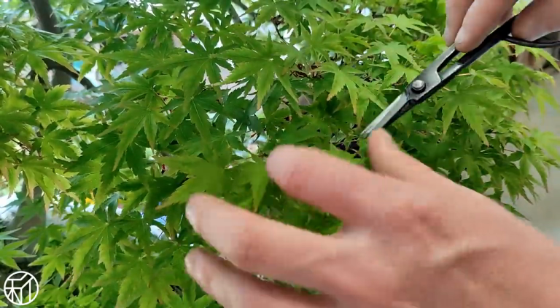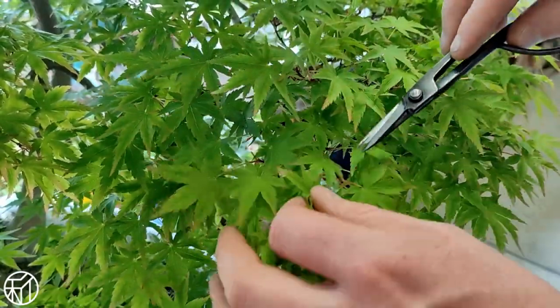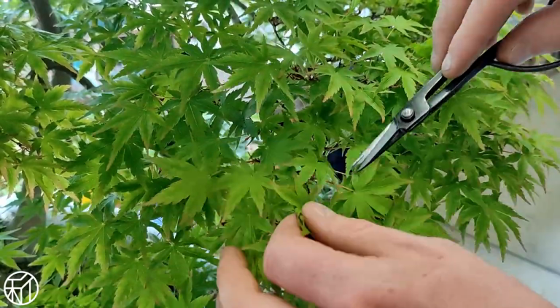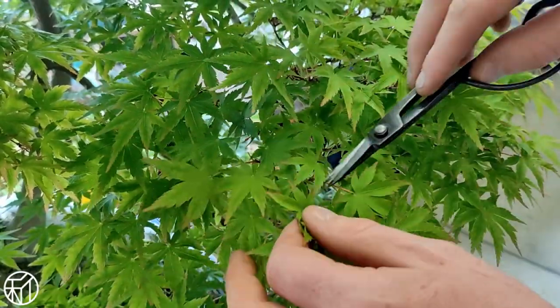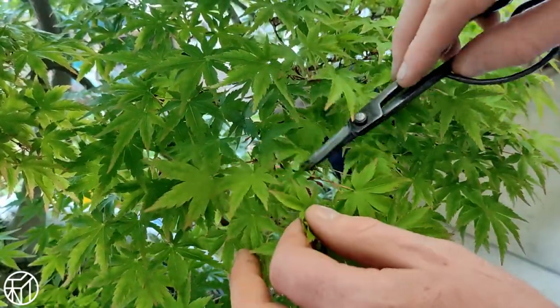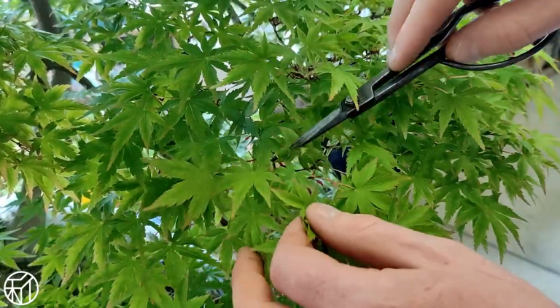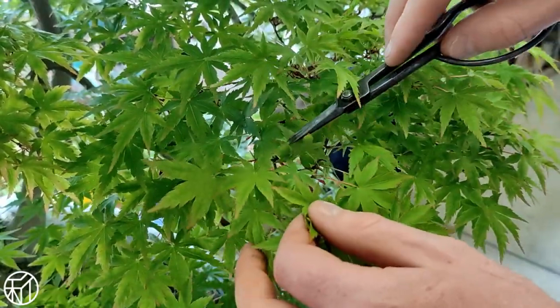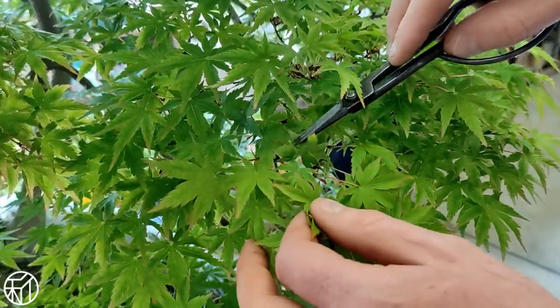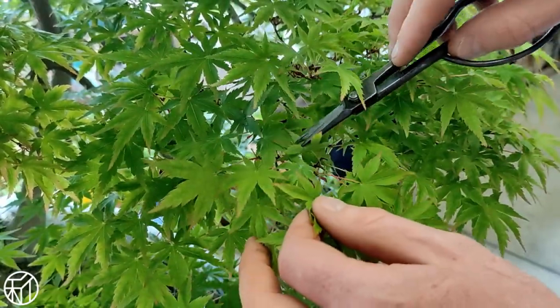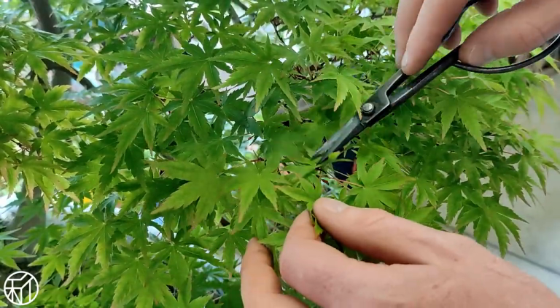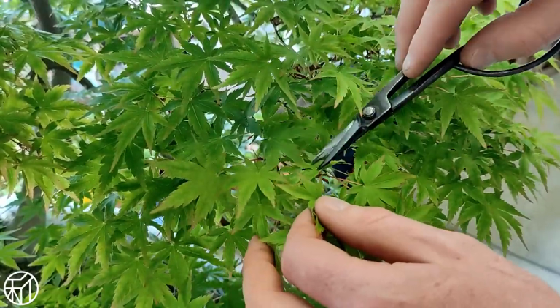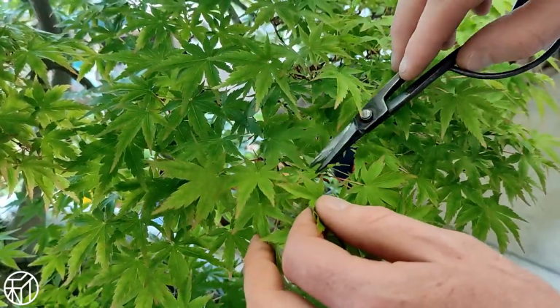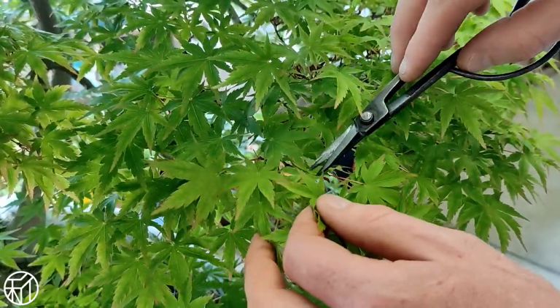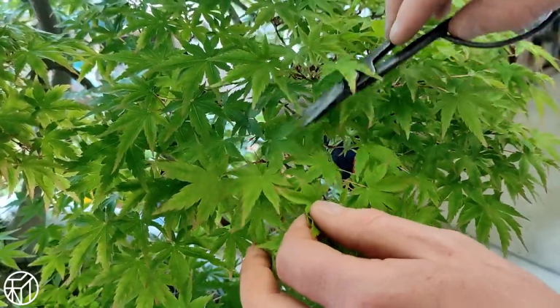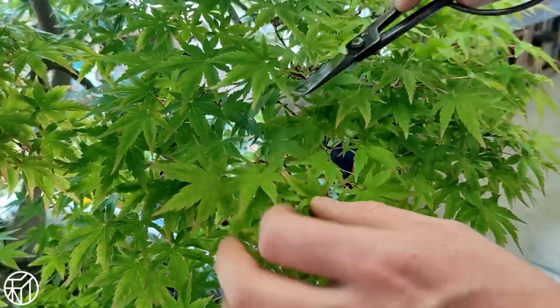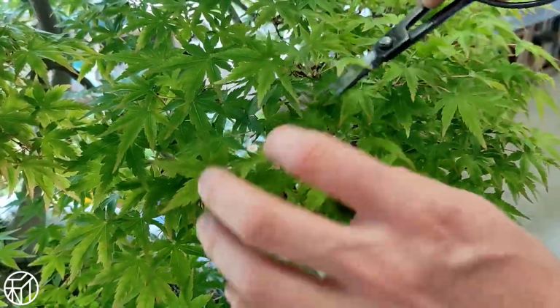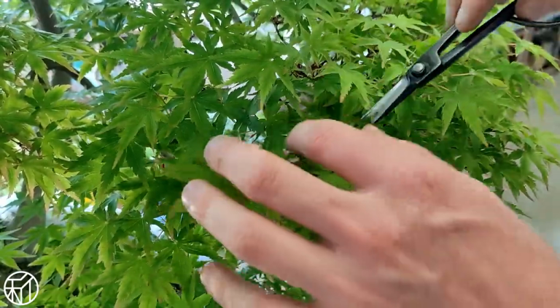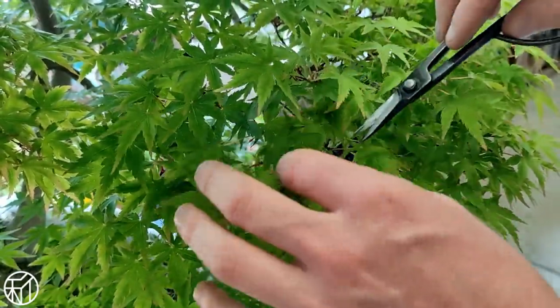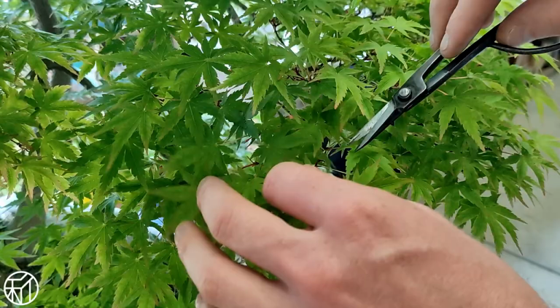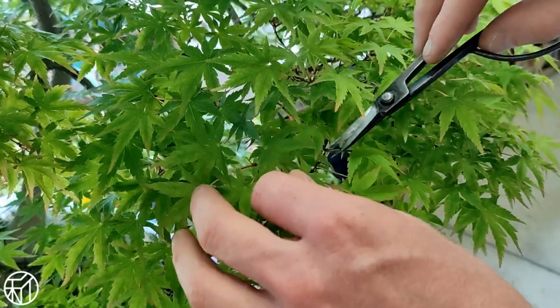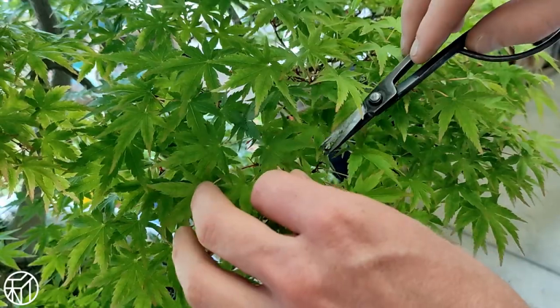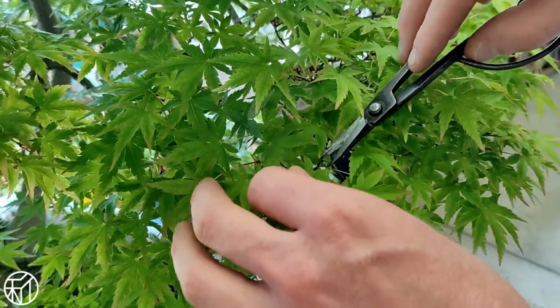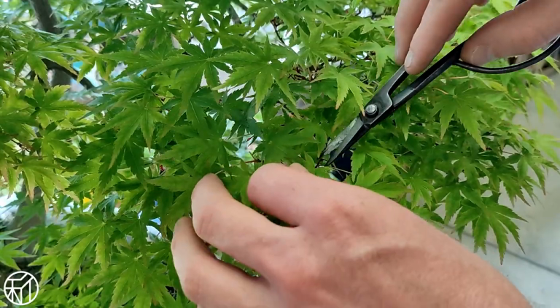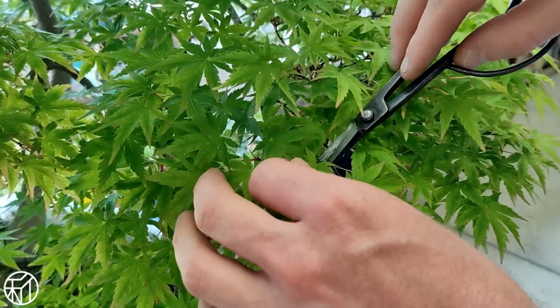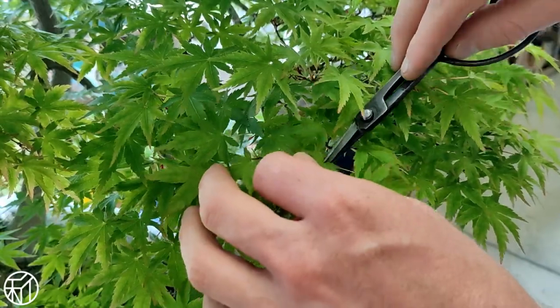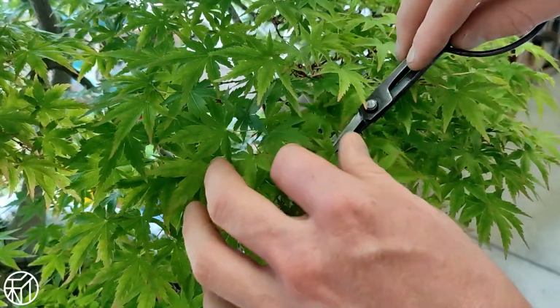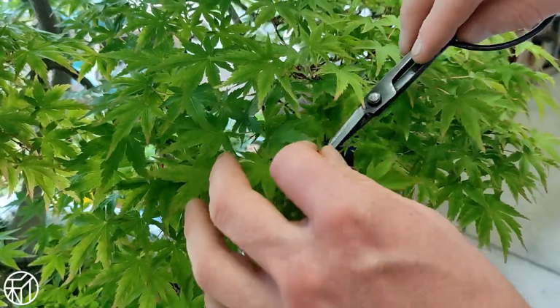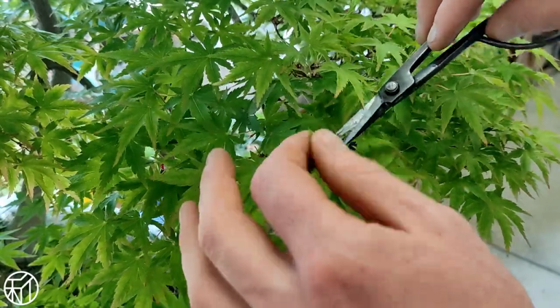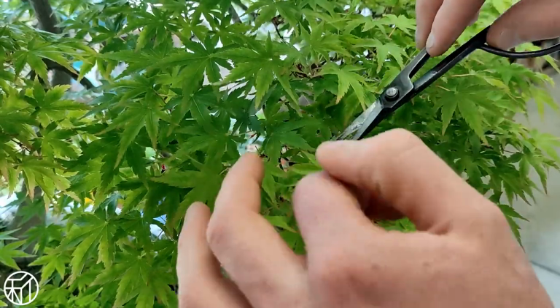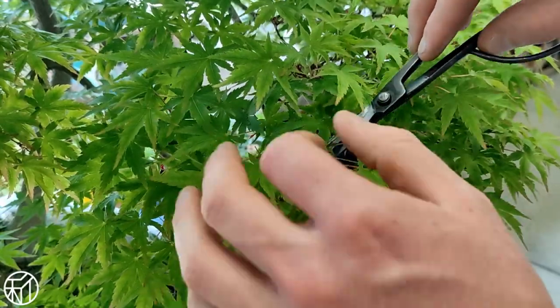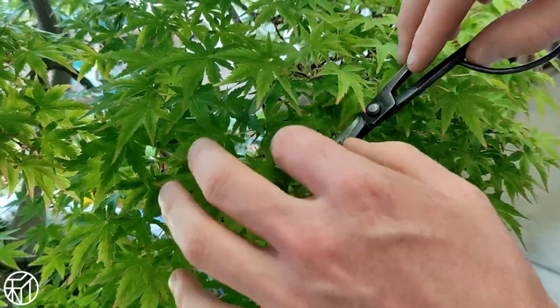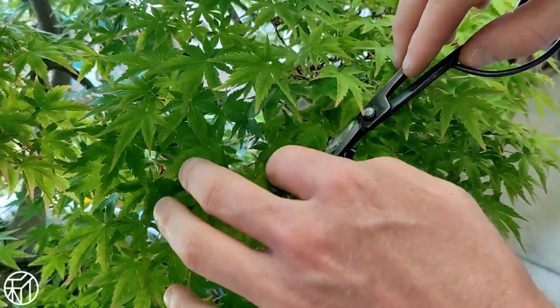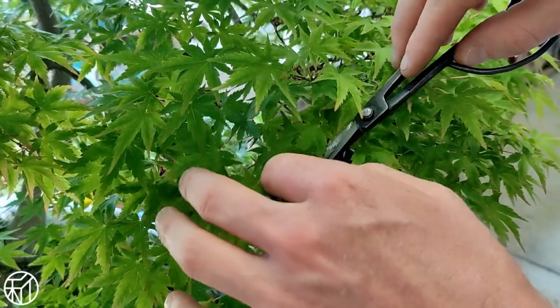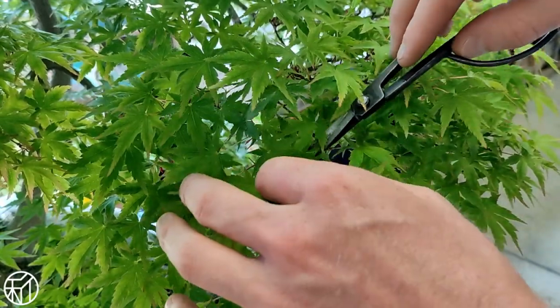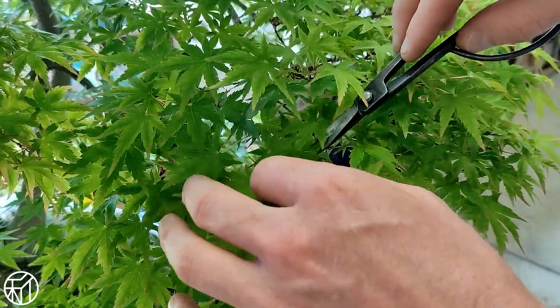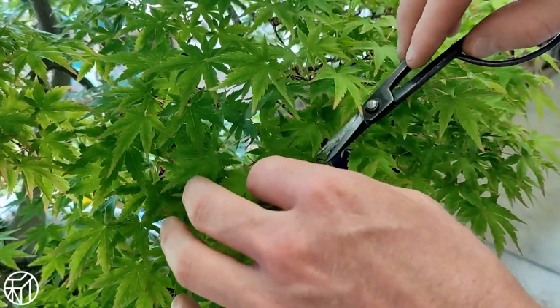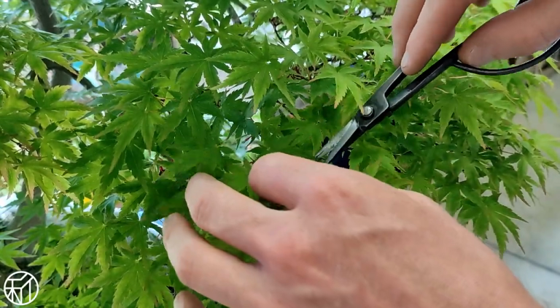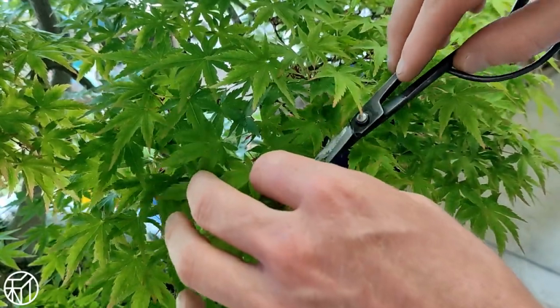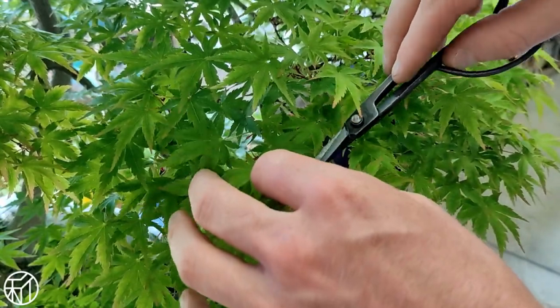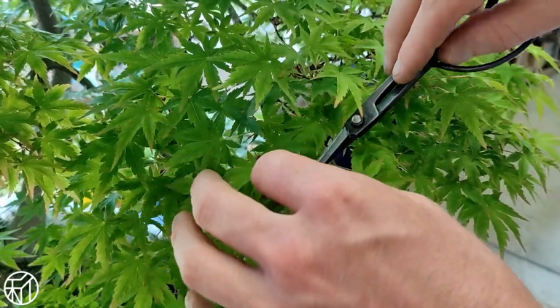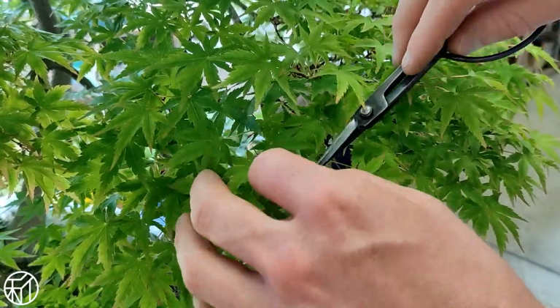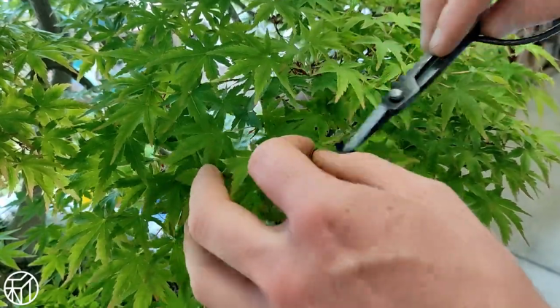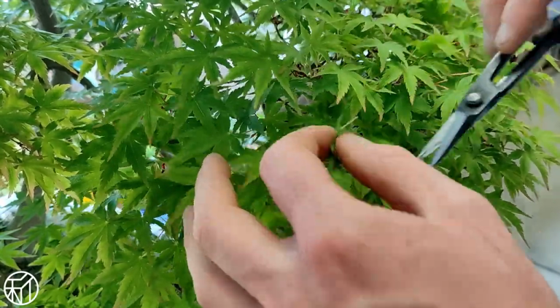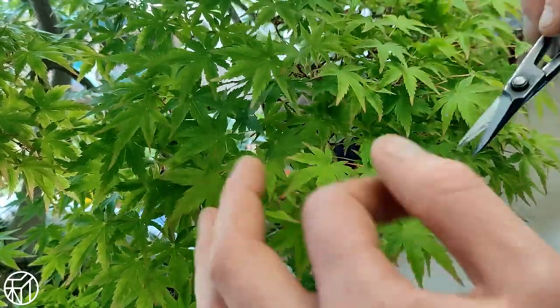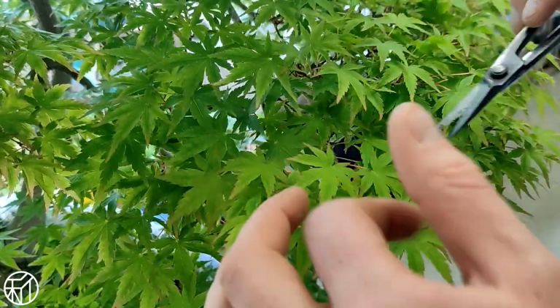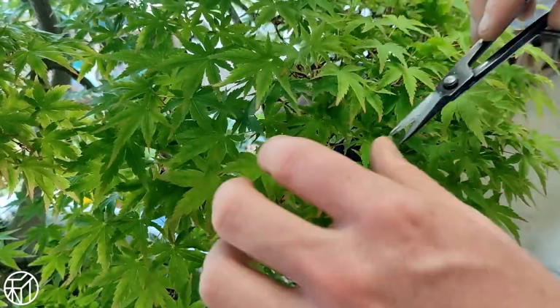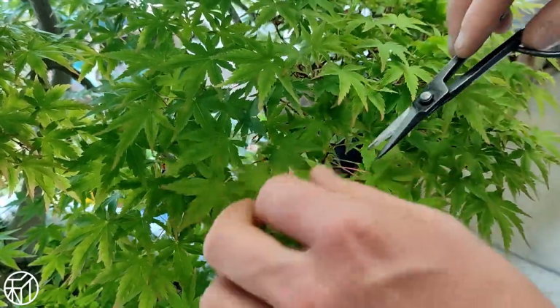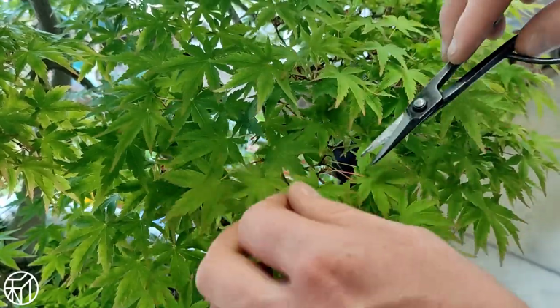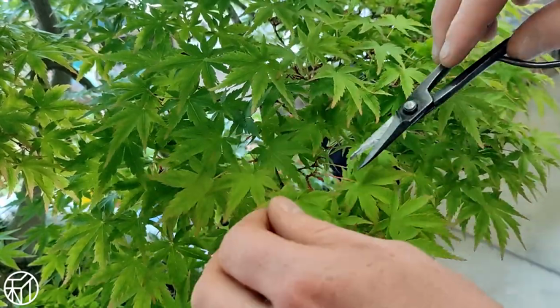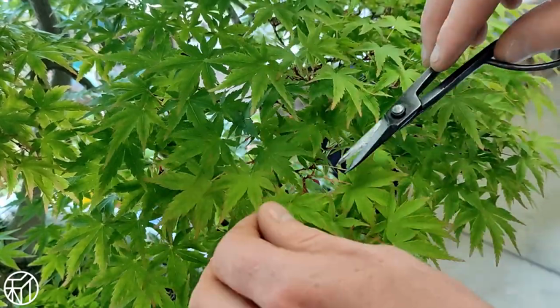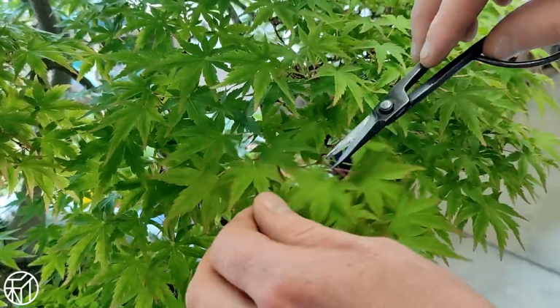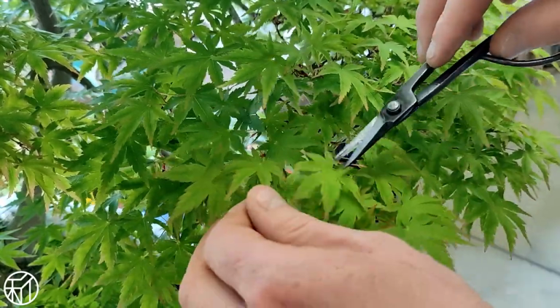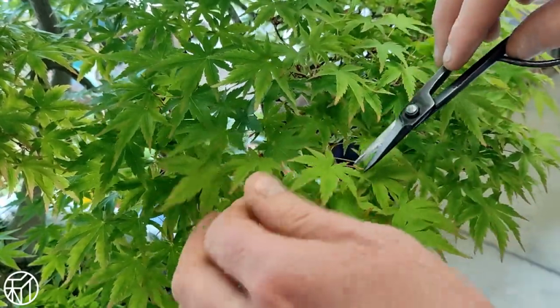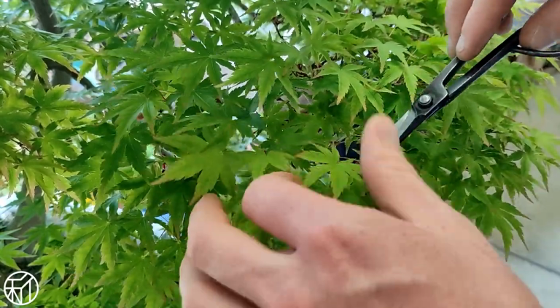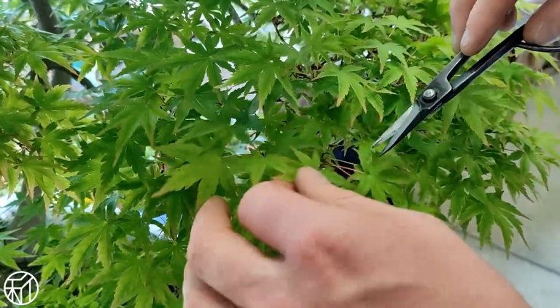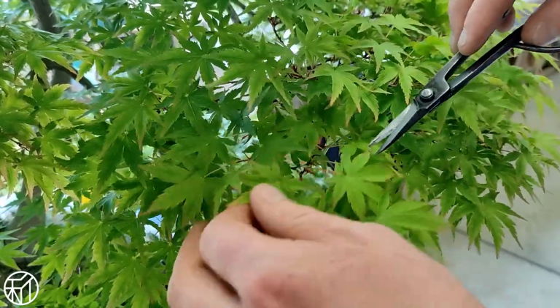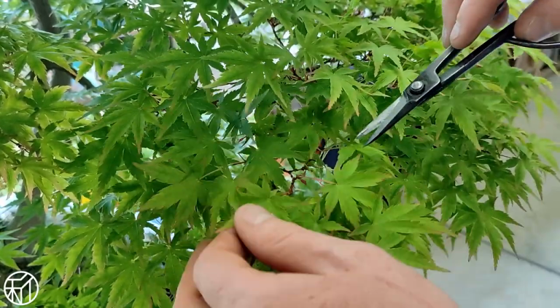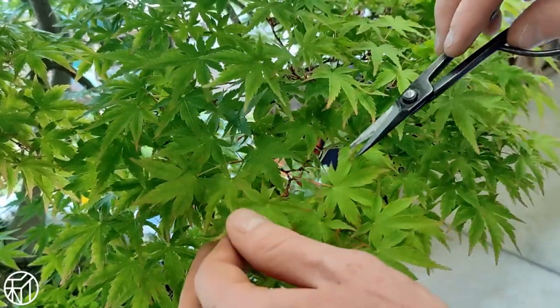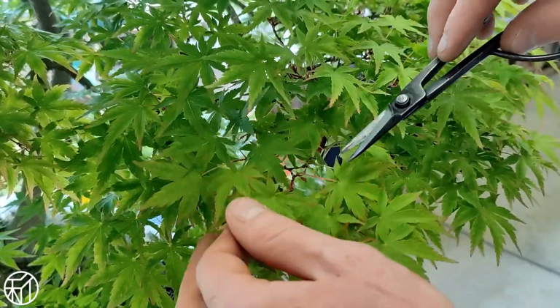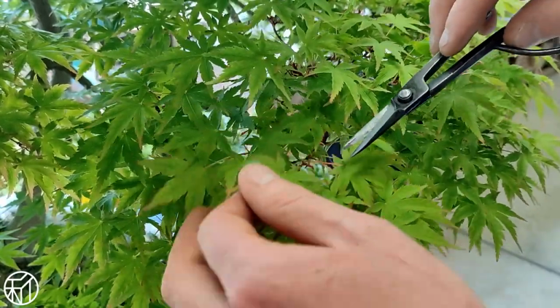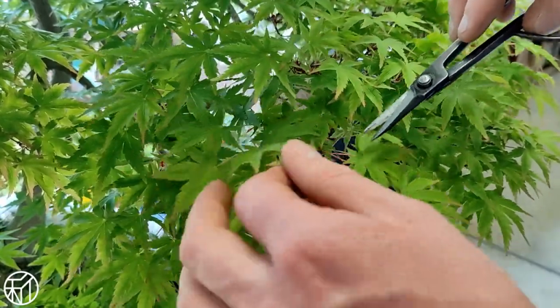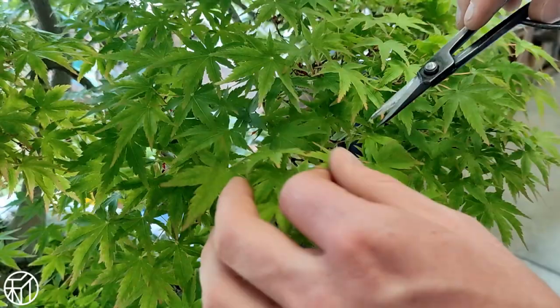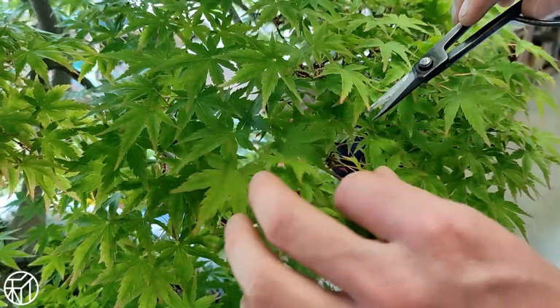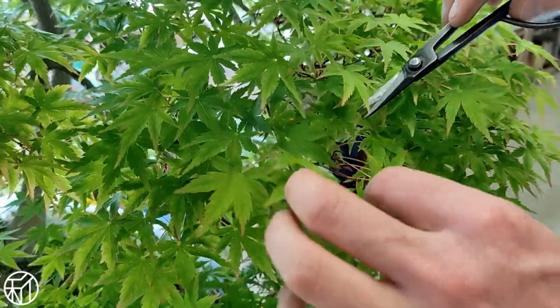What we can hope to achieve by this is to mitigate the loss of the weakest areas on the tree so that this can be enjoyed as a bonsai in its final years.